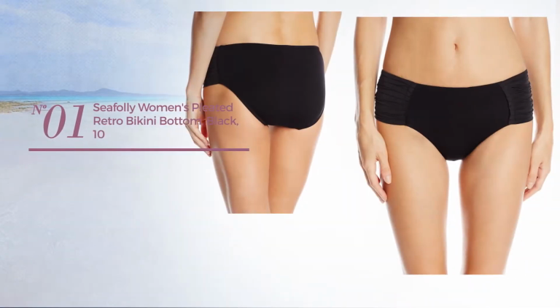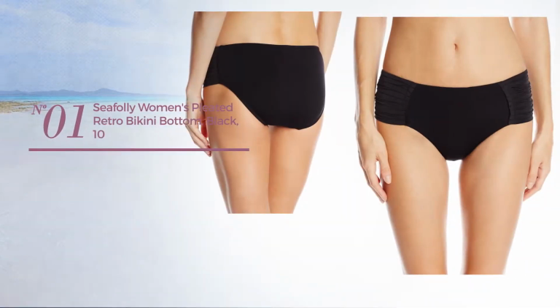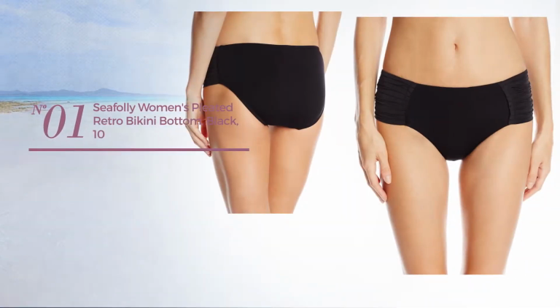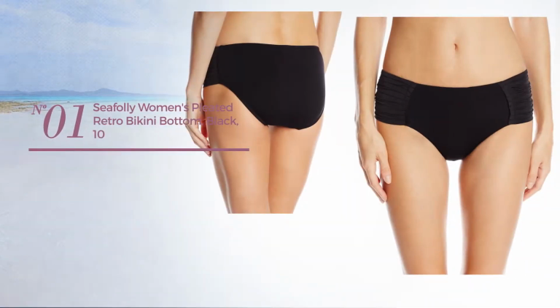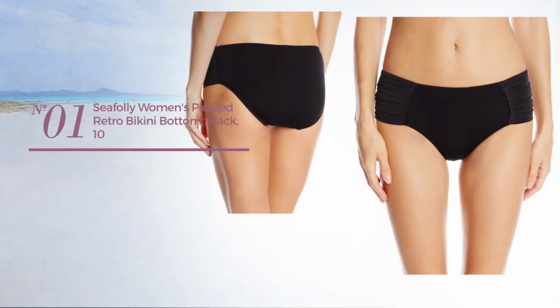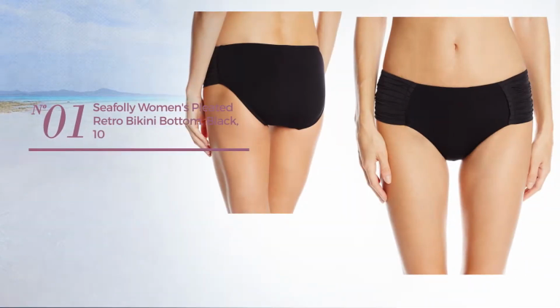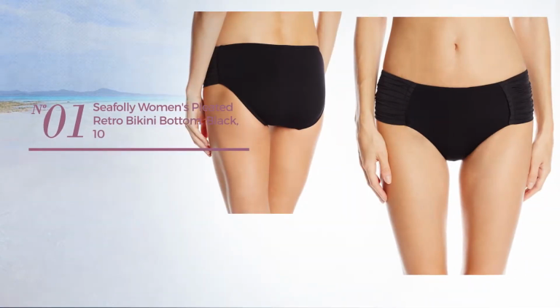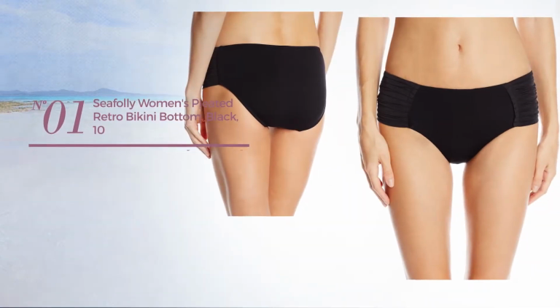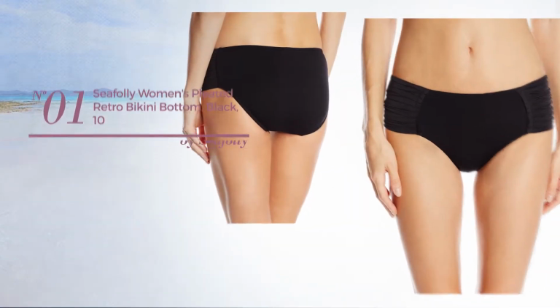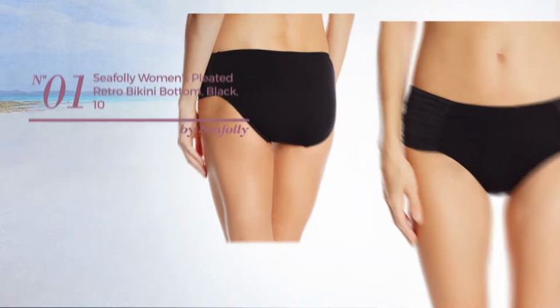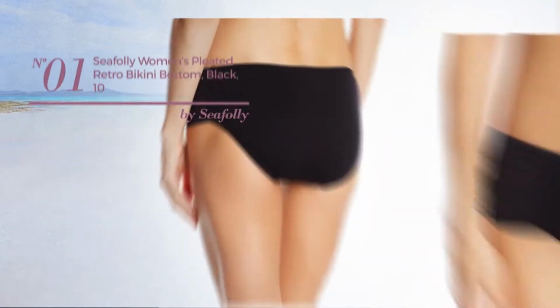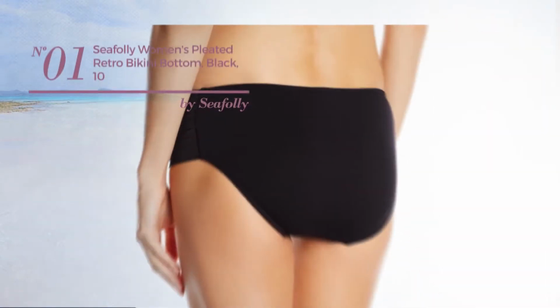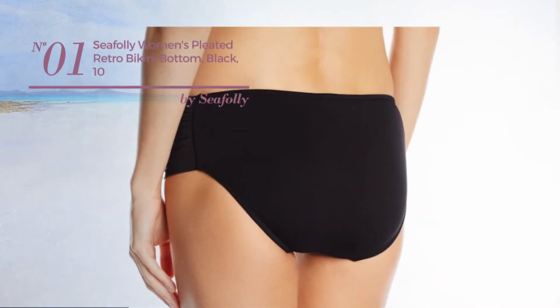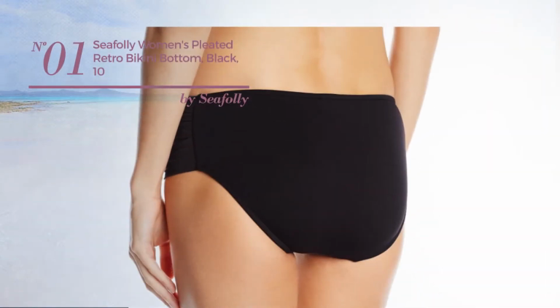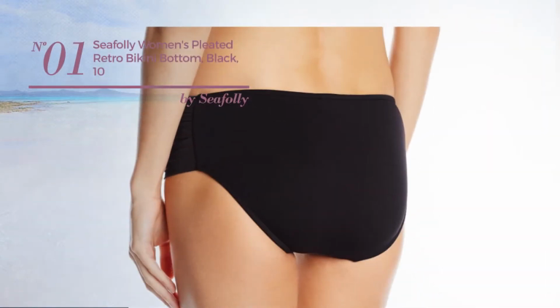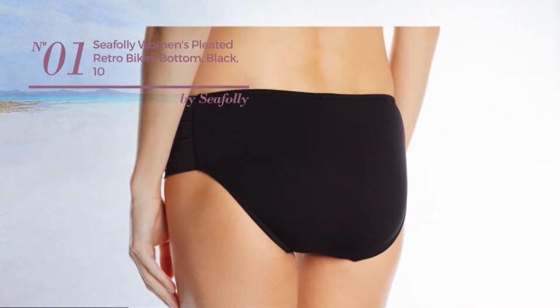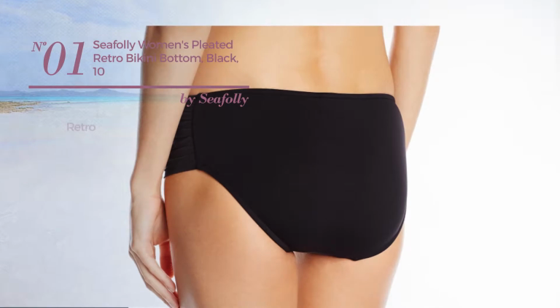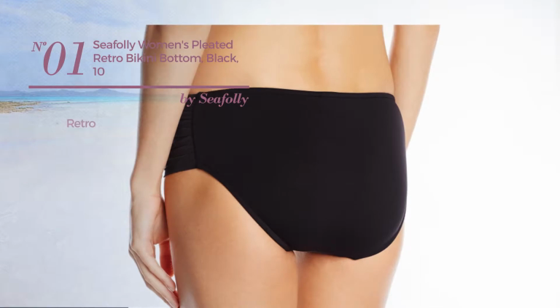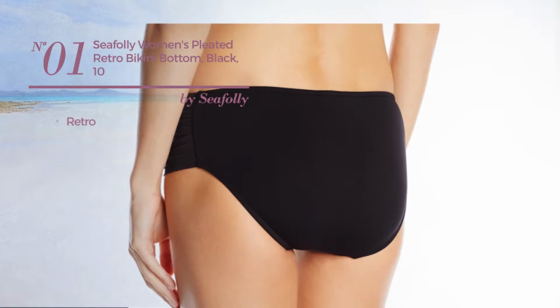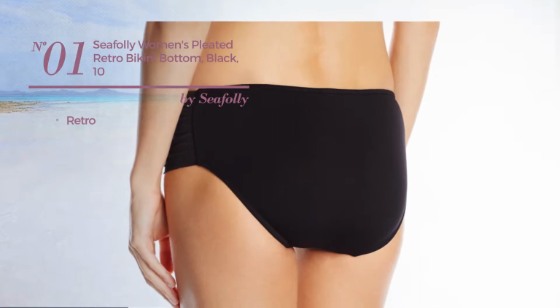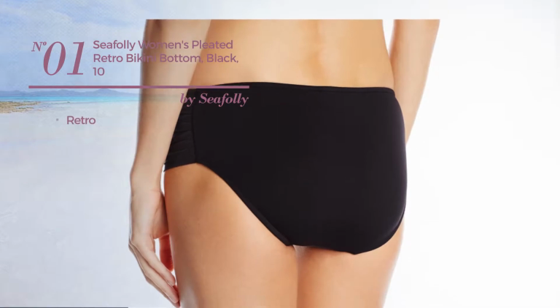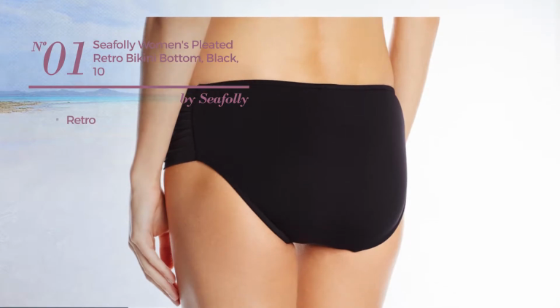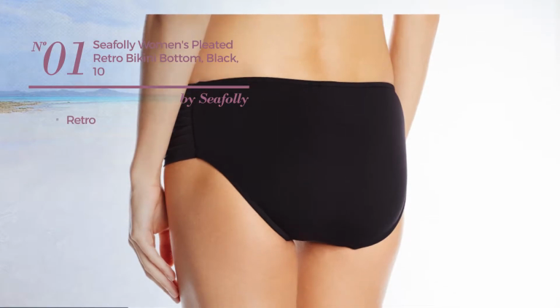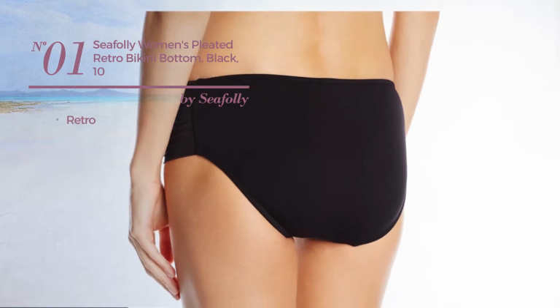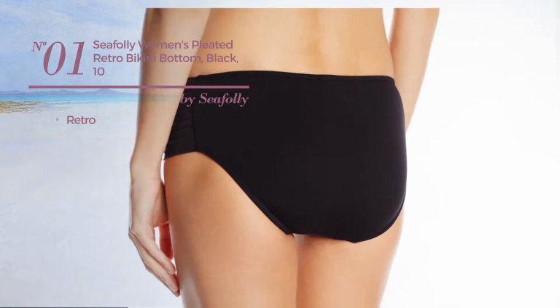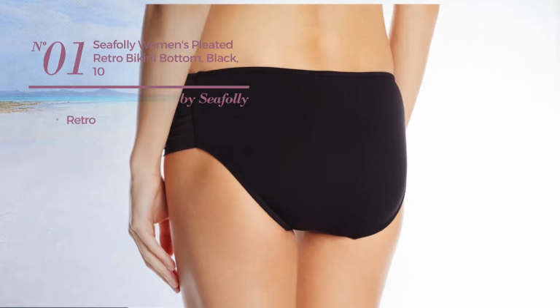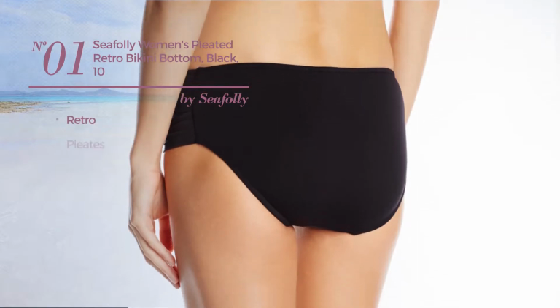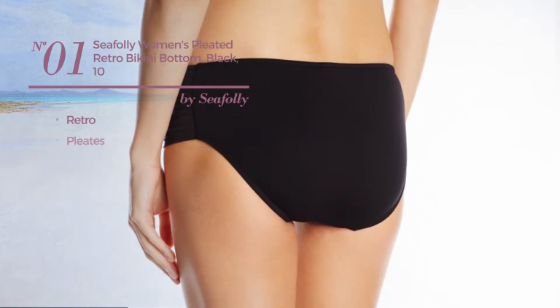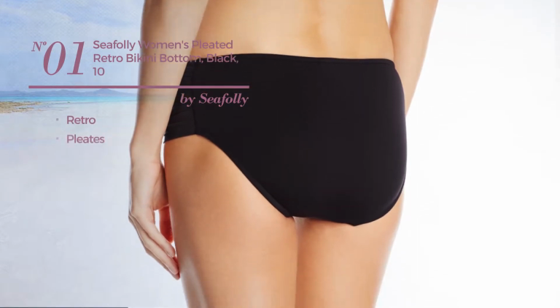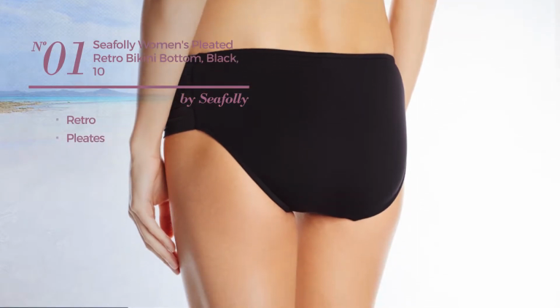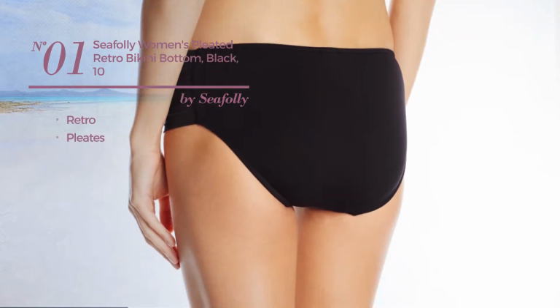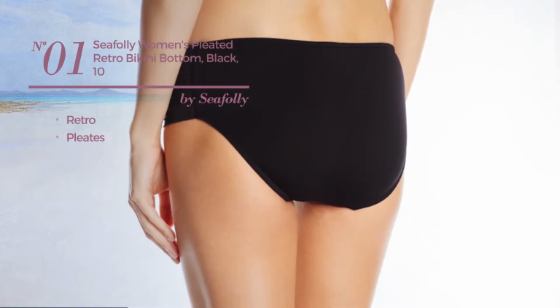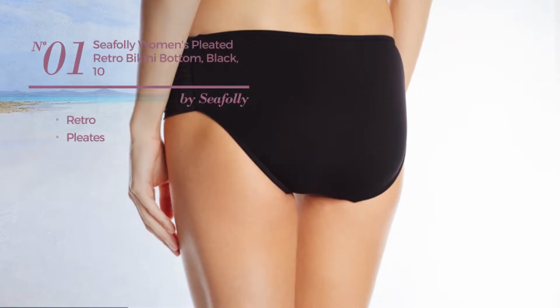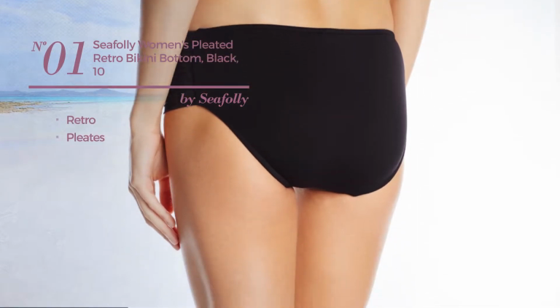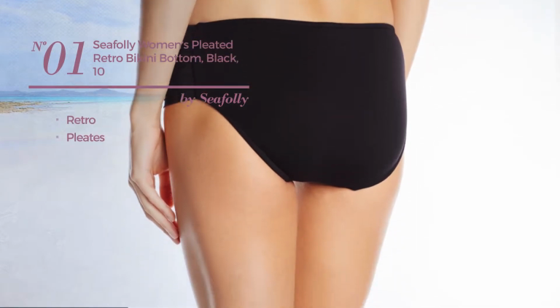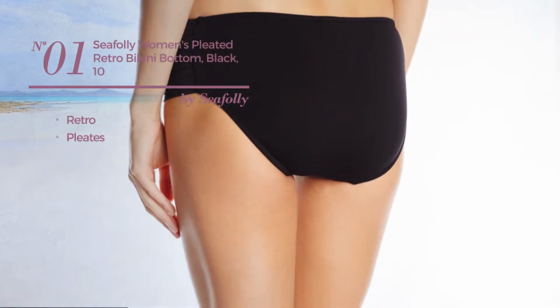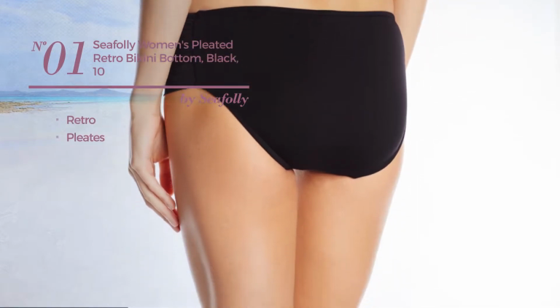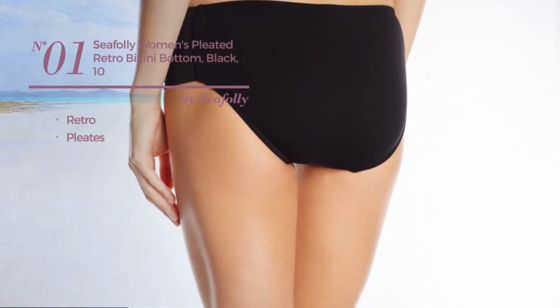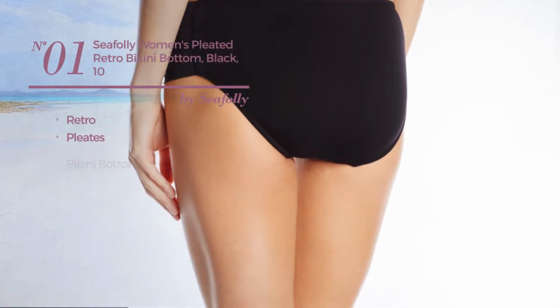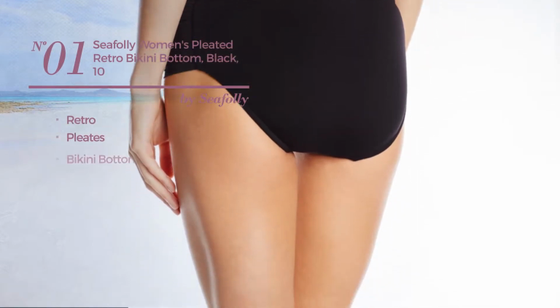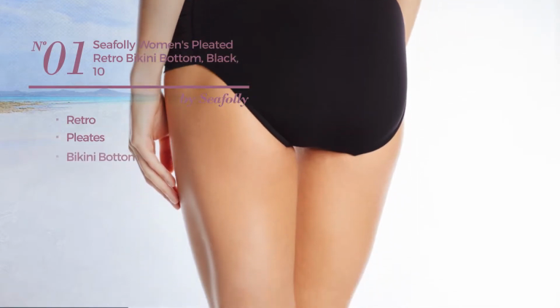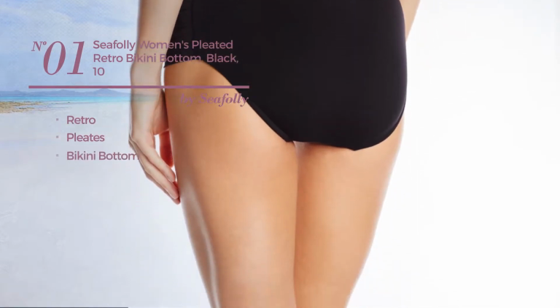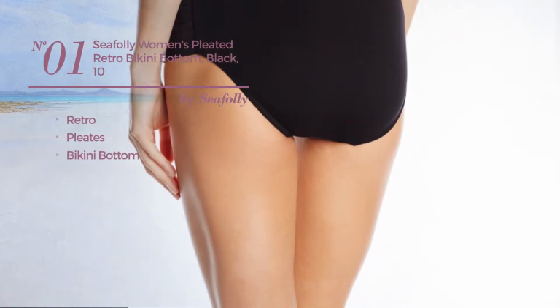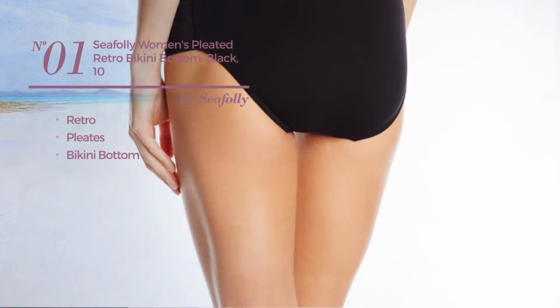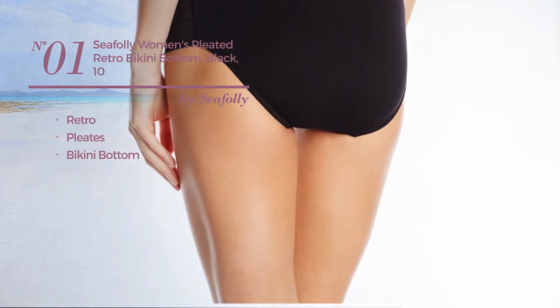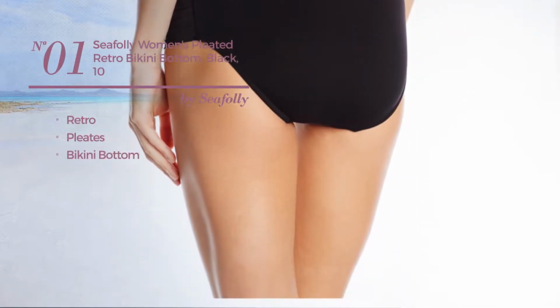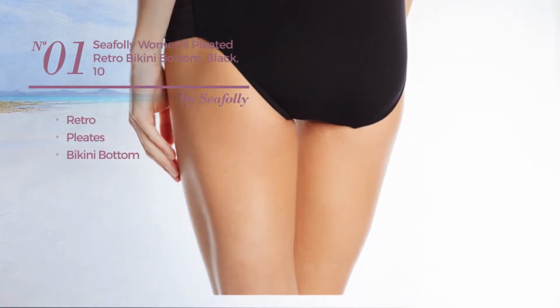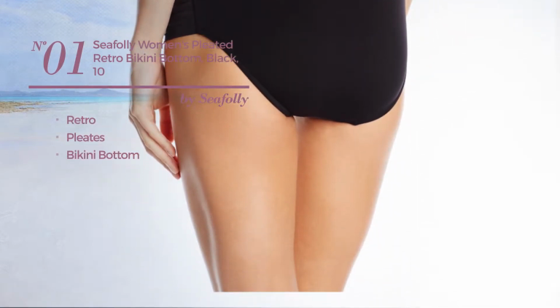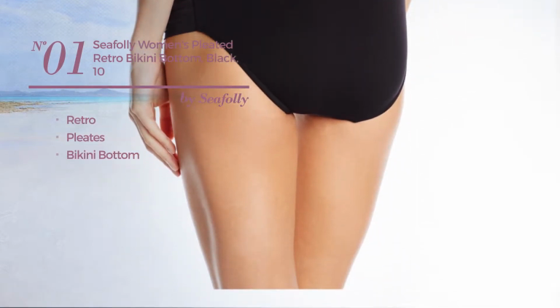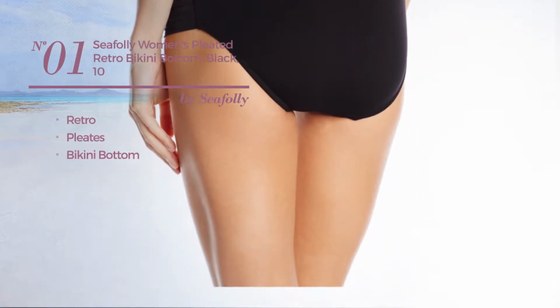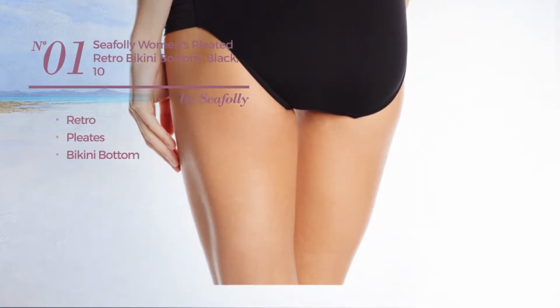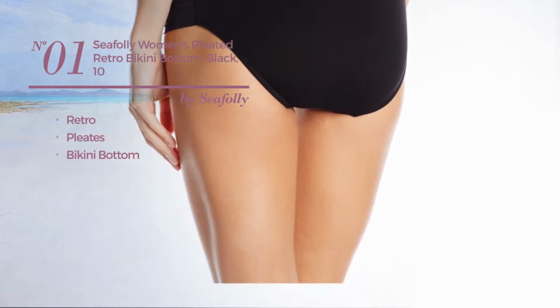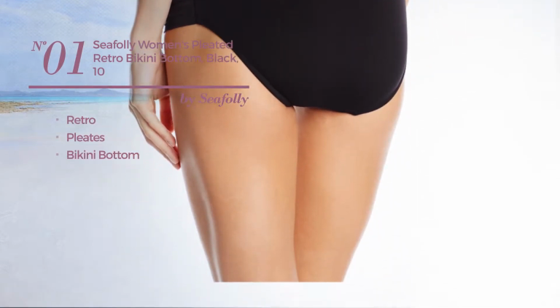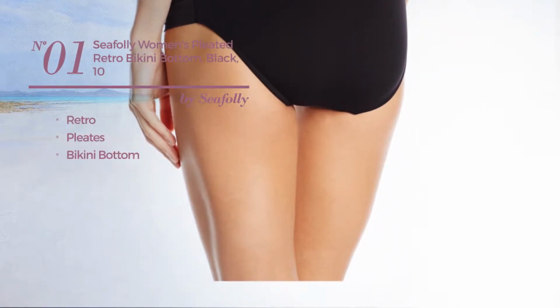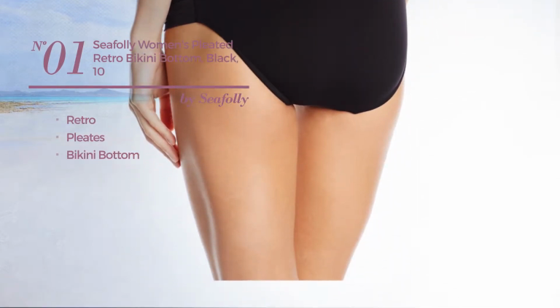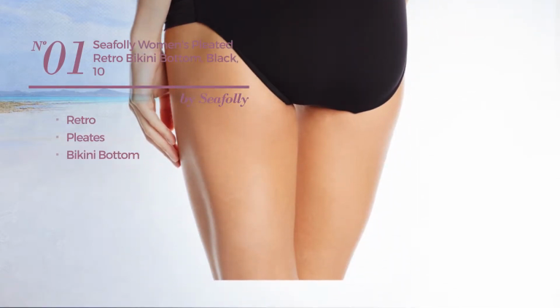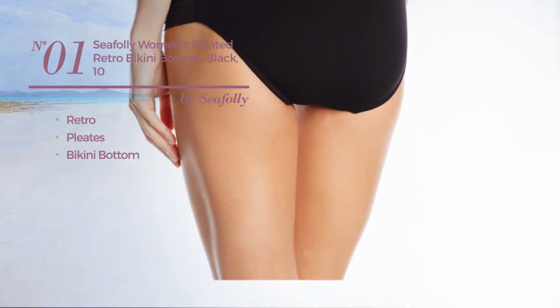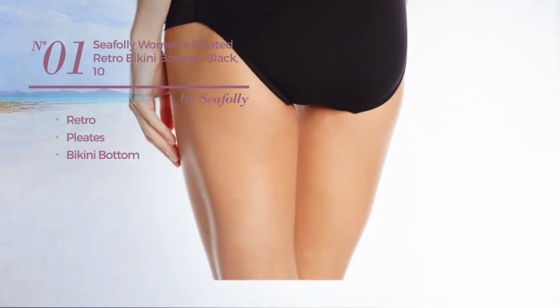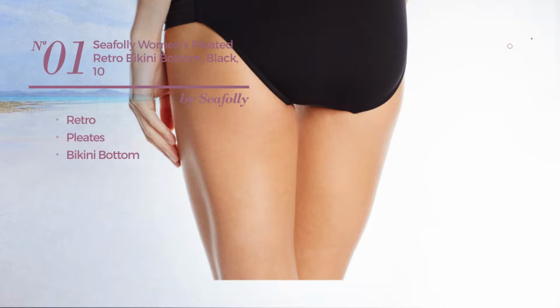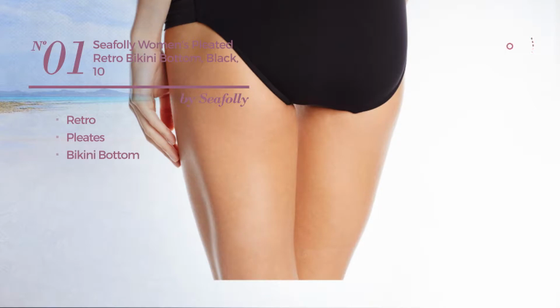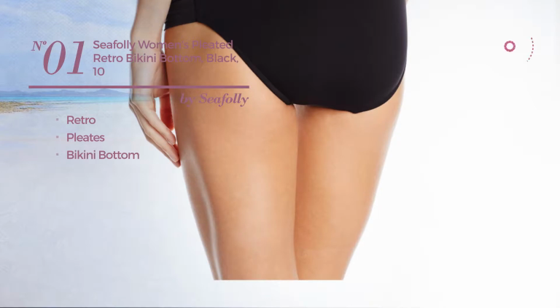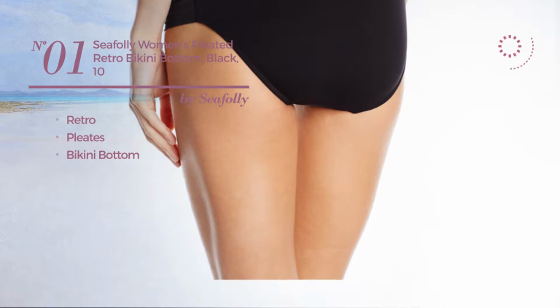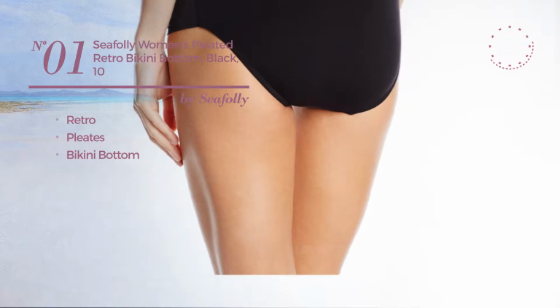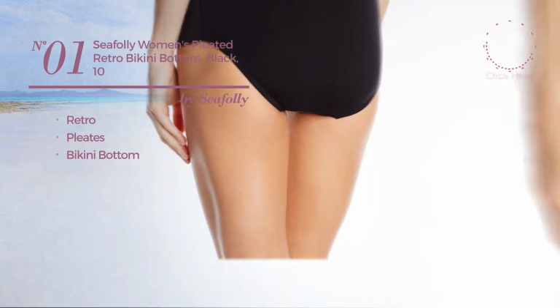Number 1. Featuring a retro style with pleats, and a bikini bottom. Available in 7 other colors.